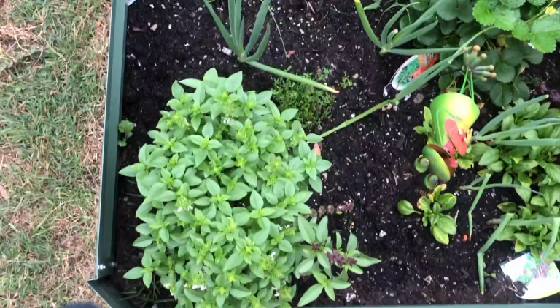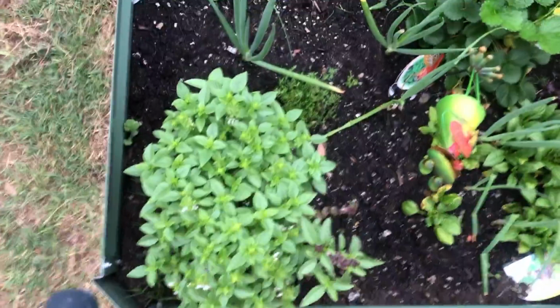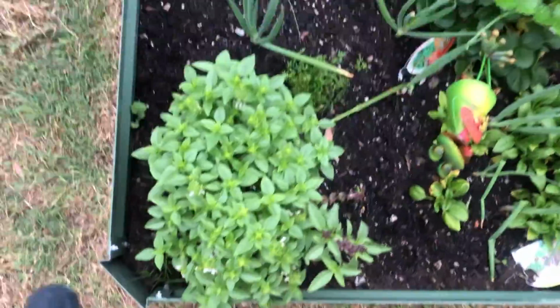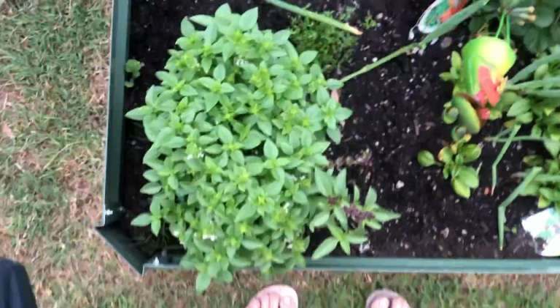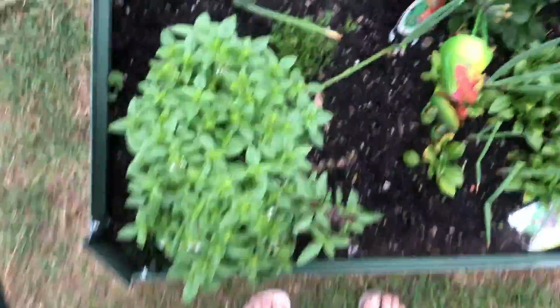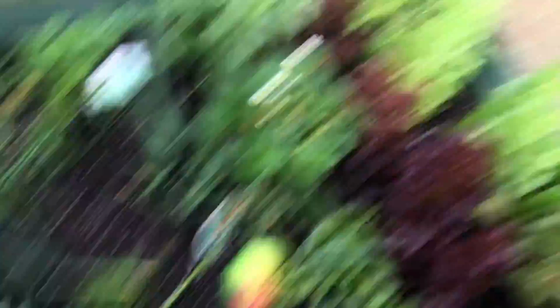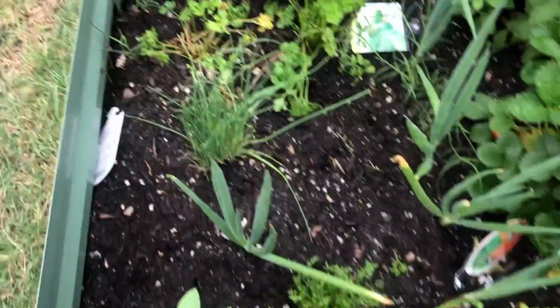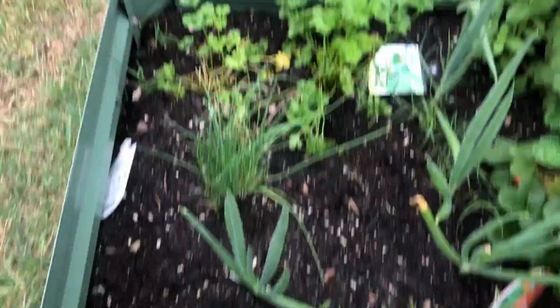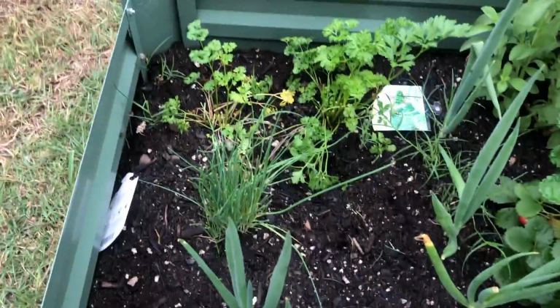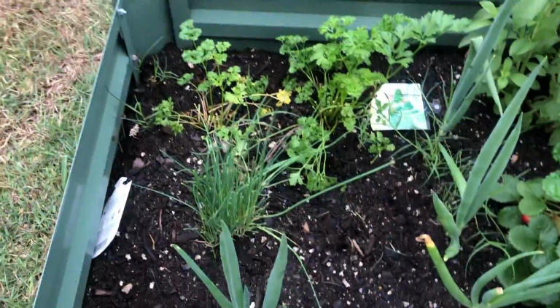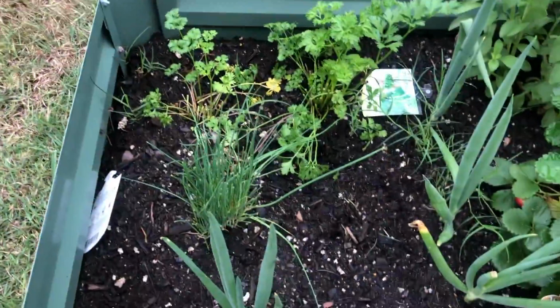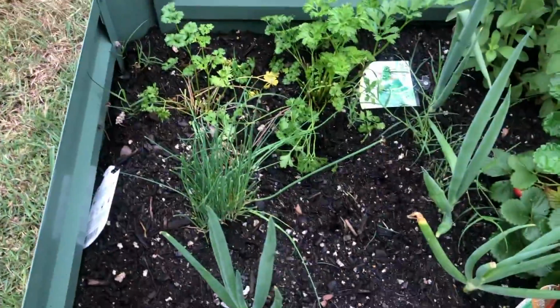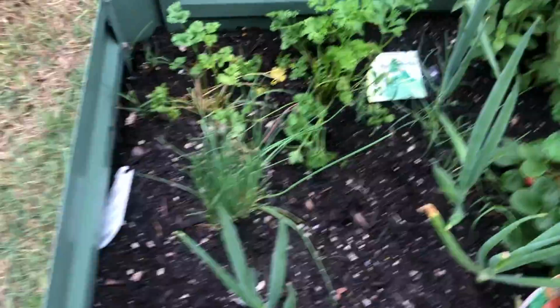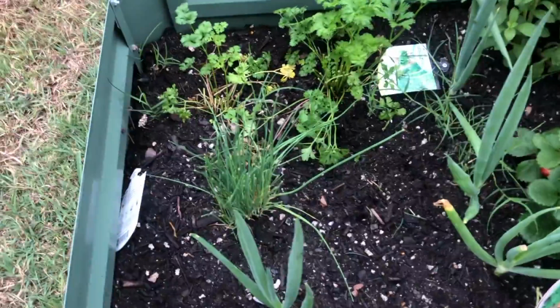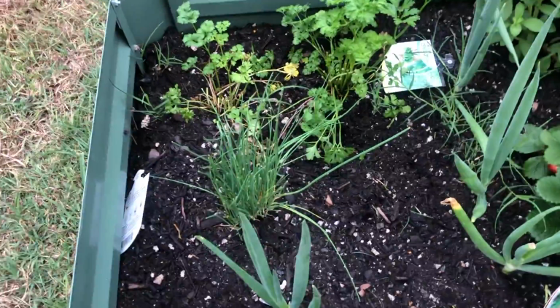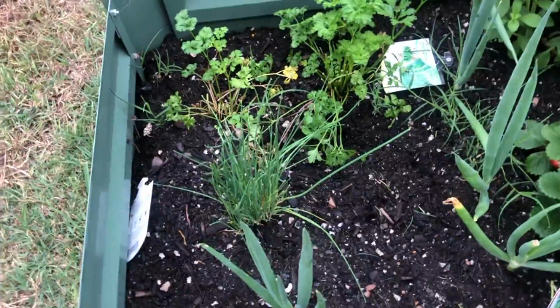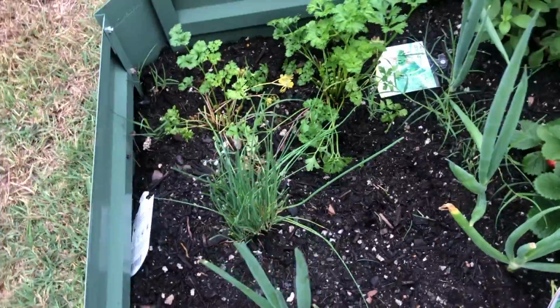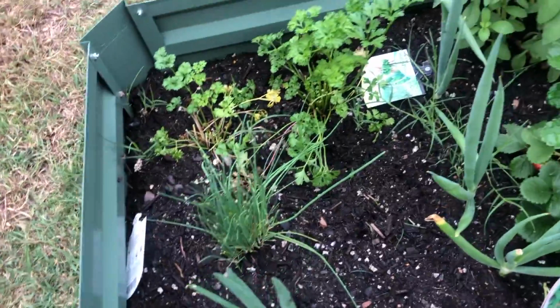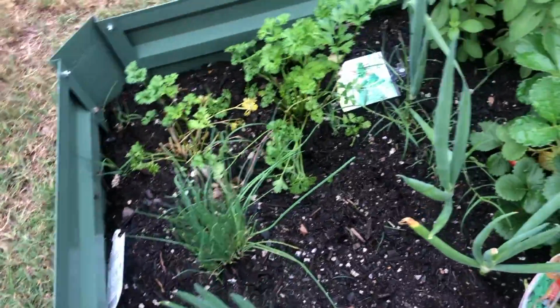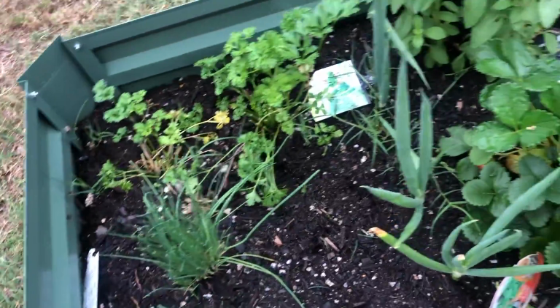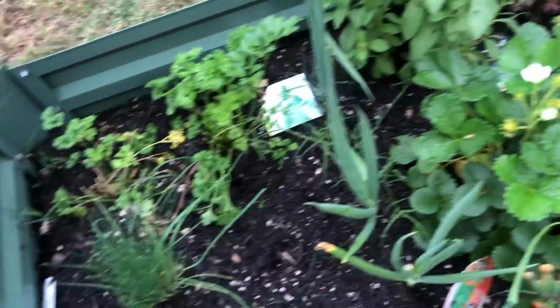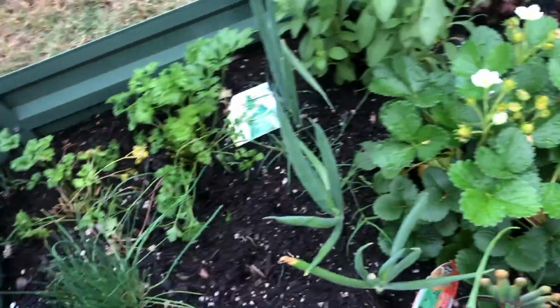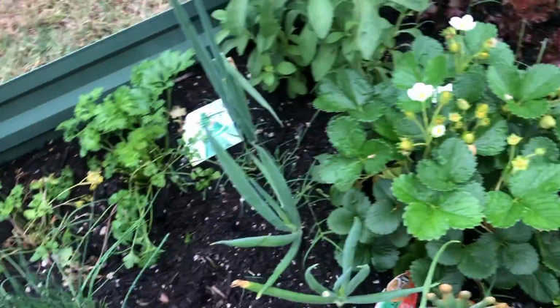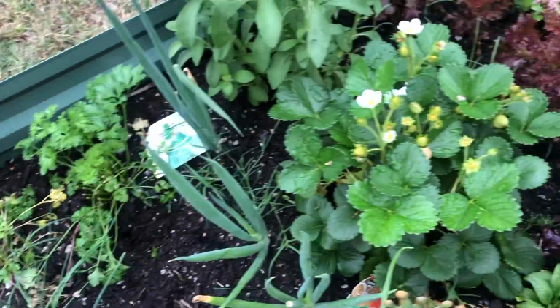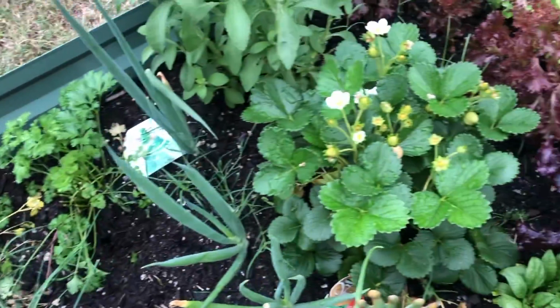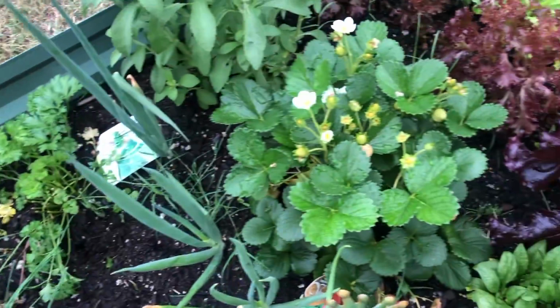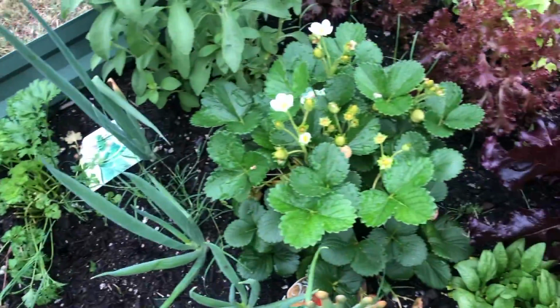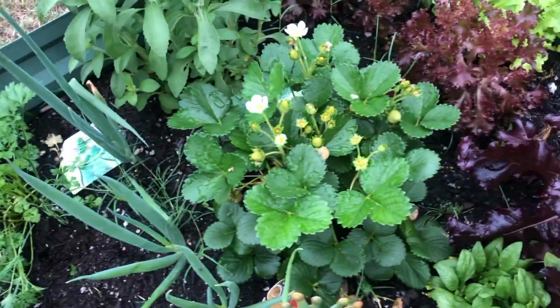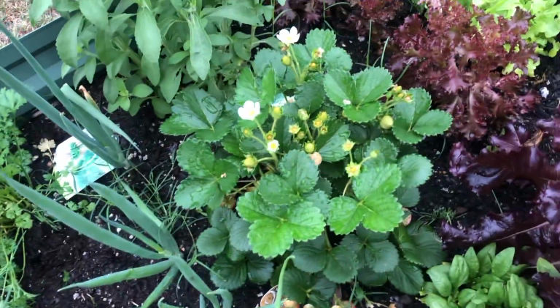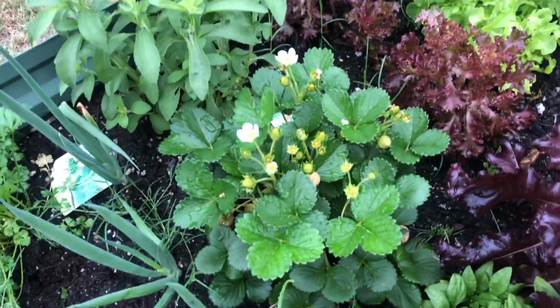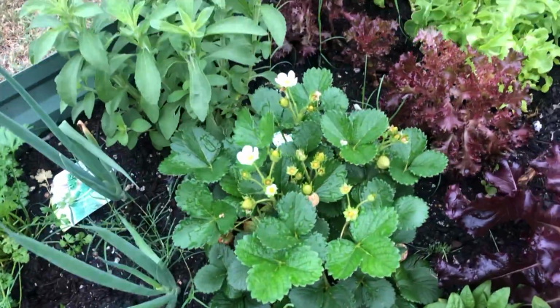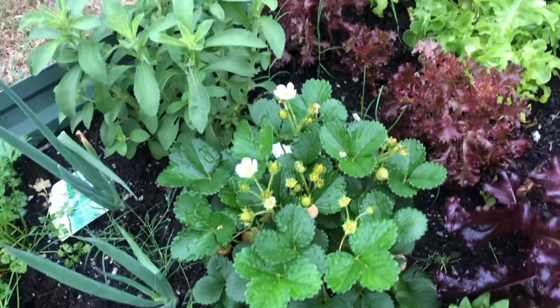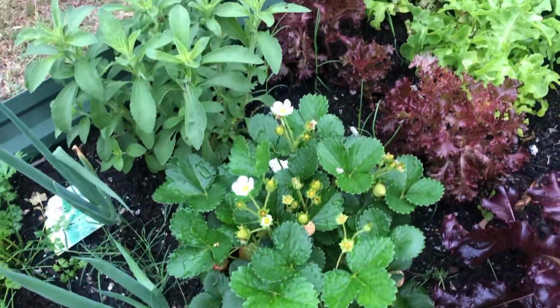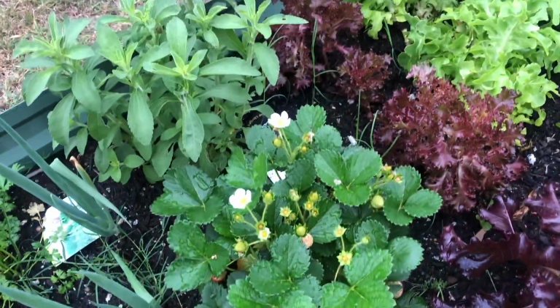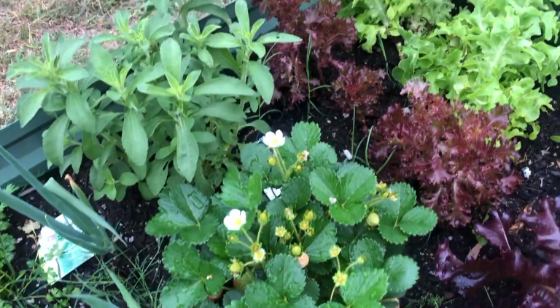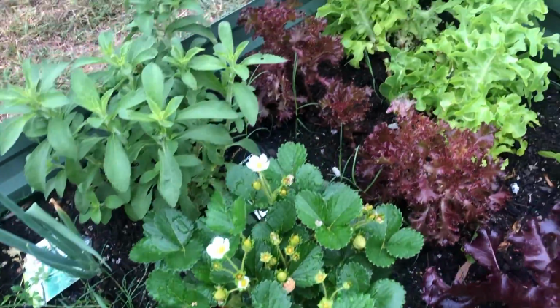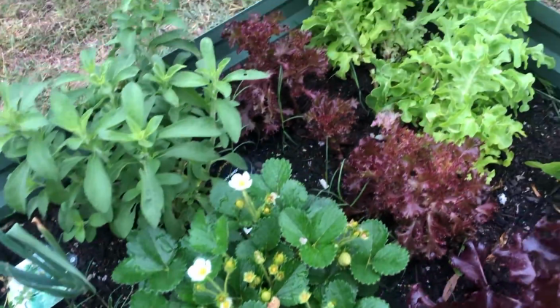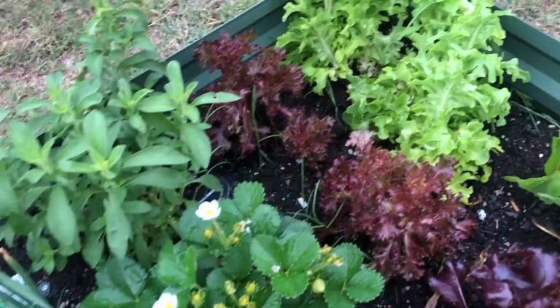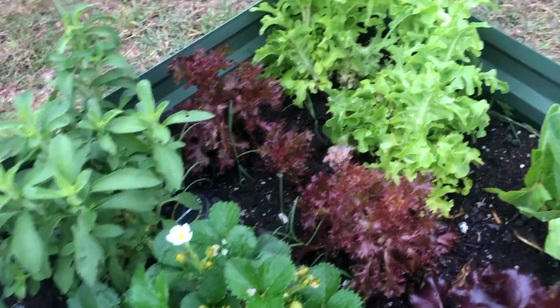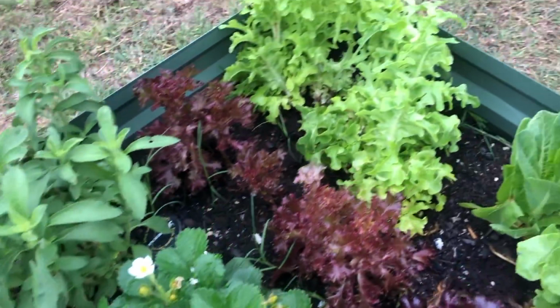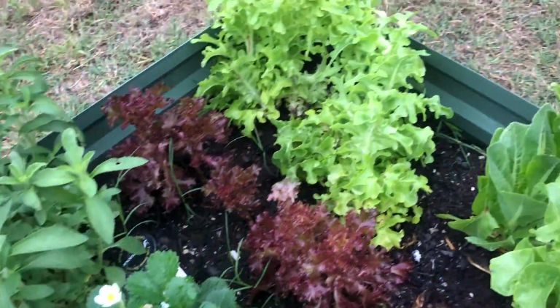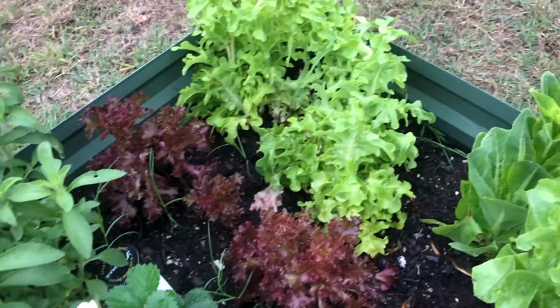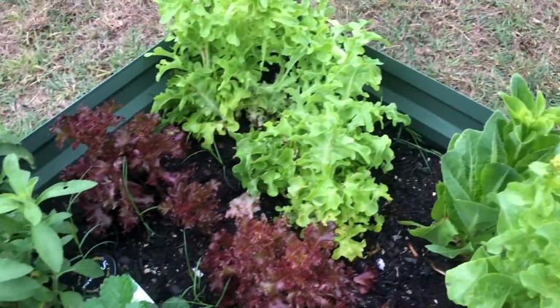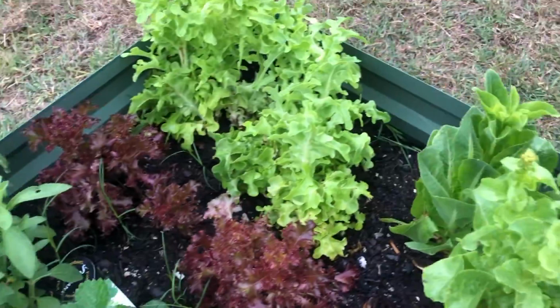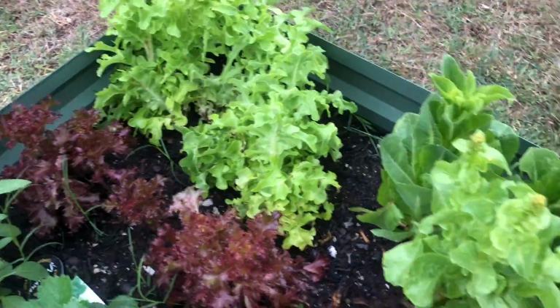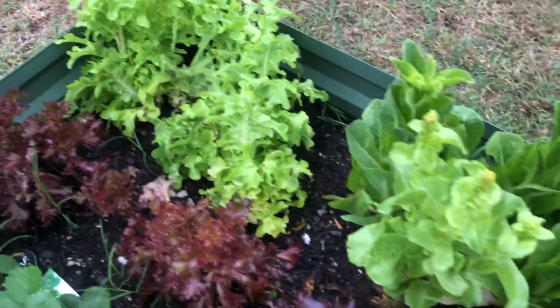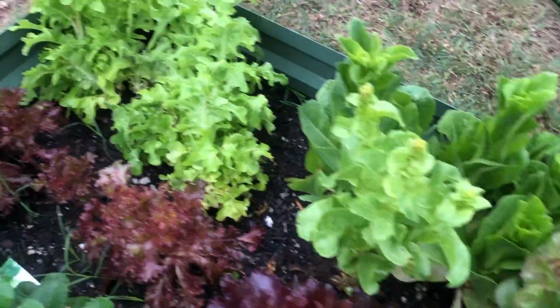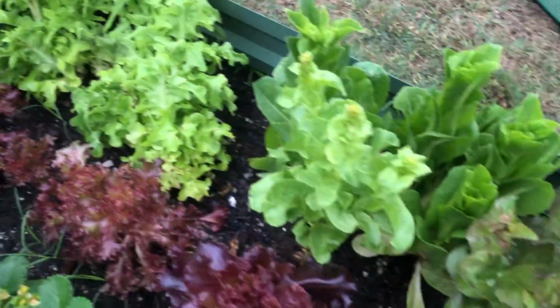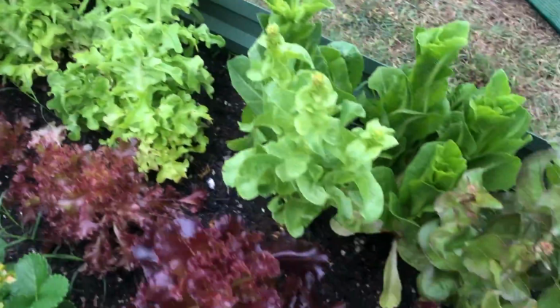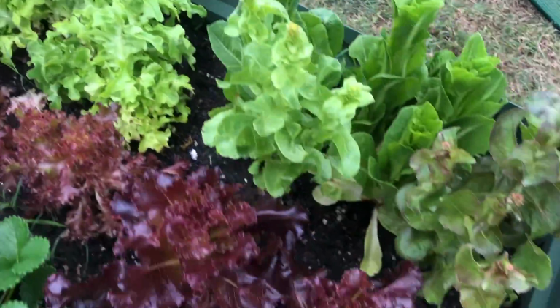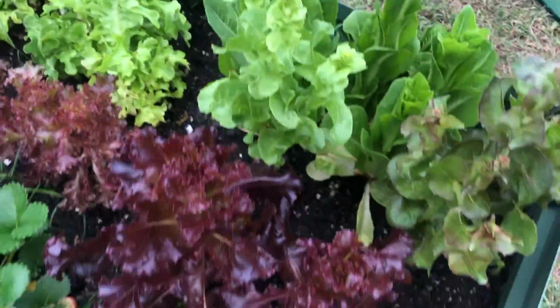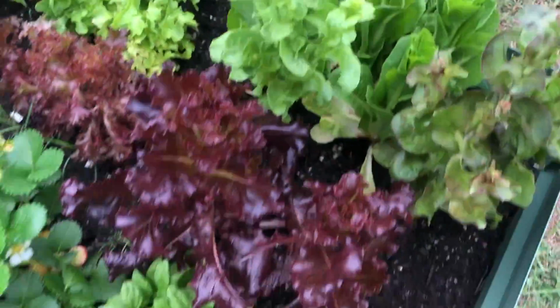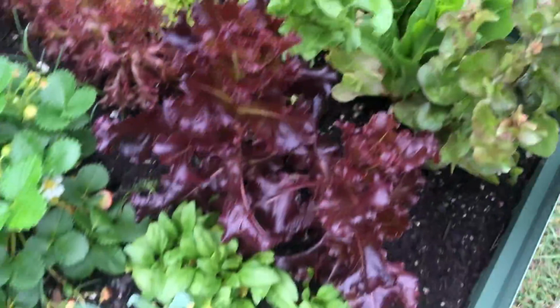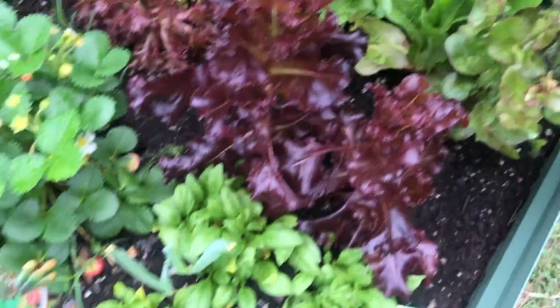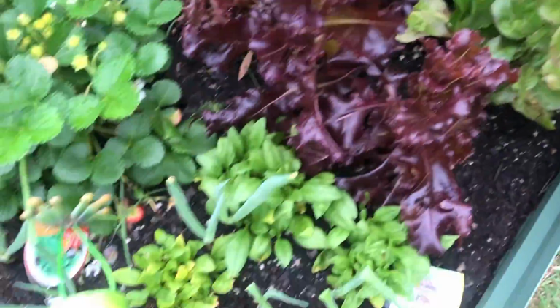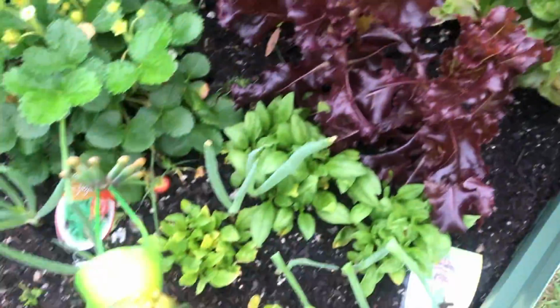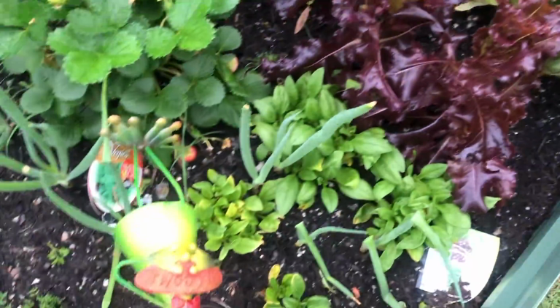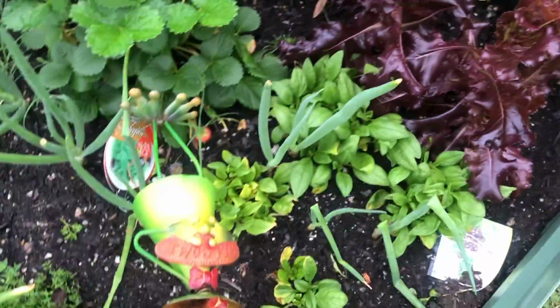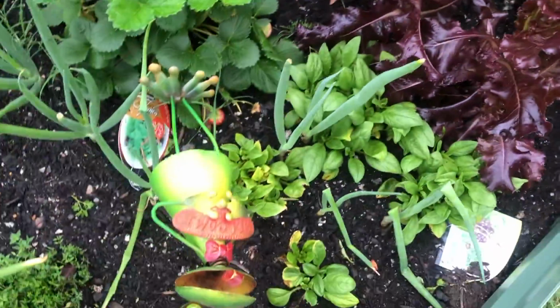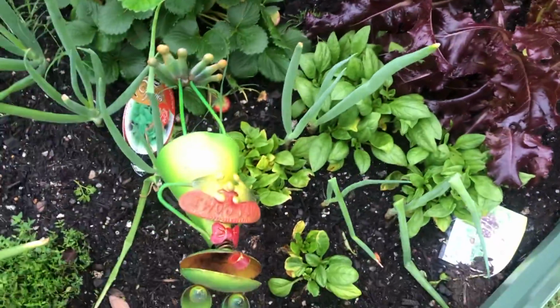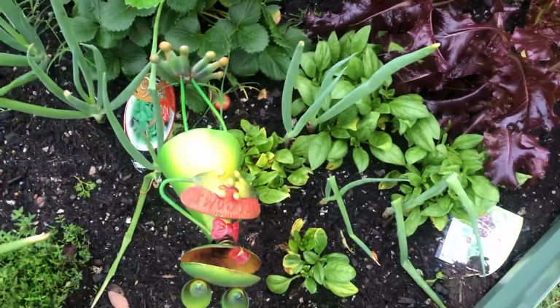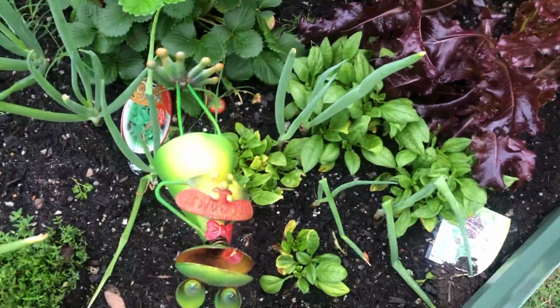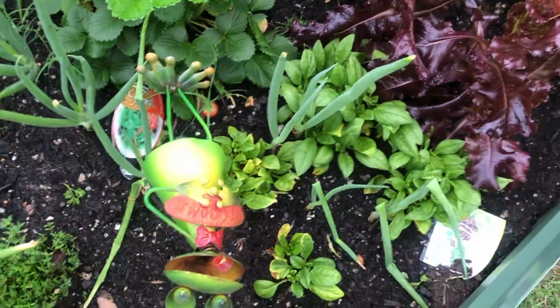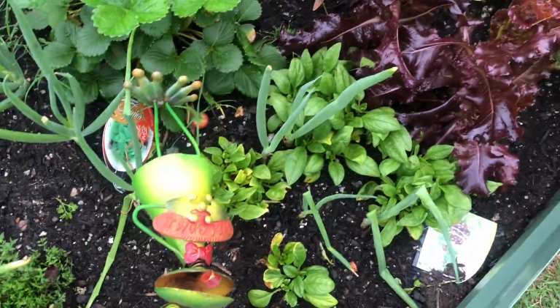This one has got all our herbs: basil, spring onions, chives, parsley, strawberries, stevia, lettuce, more lettuce, lettuce, lettuce, and spinach.